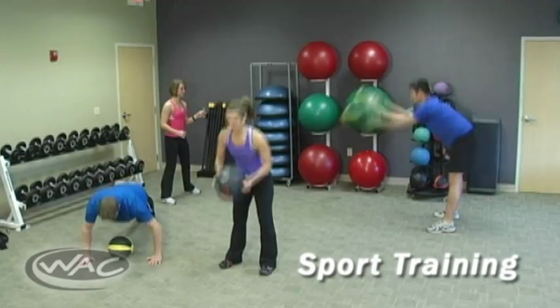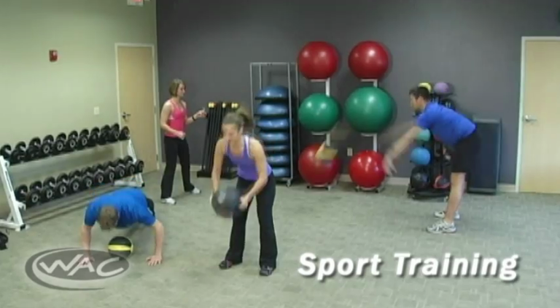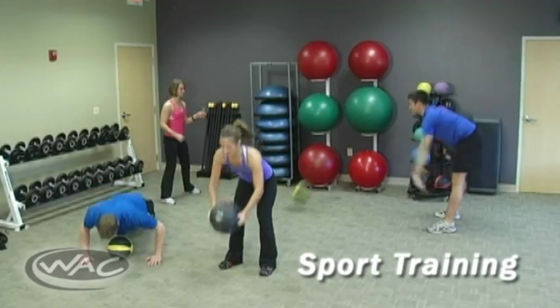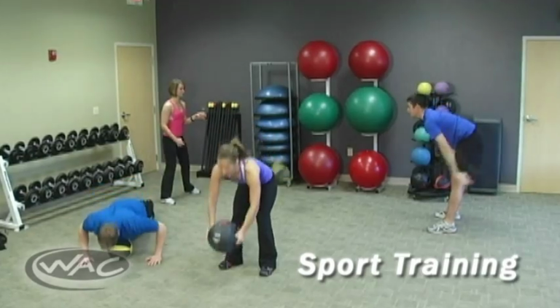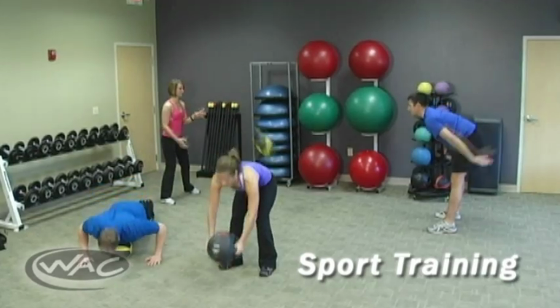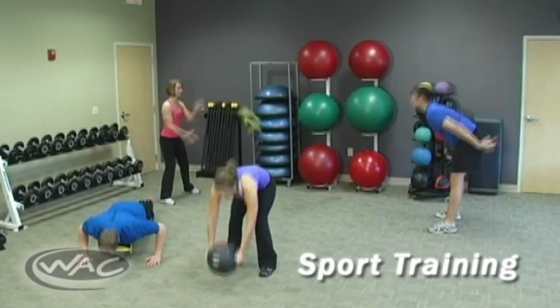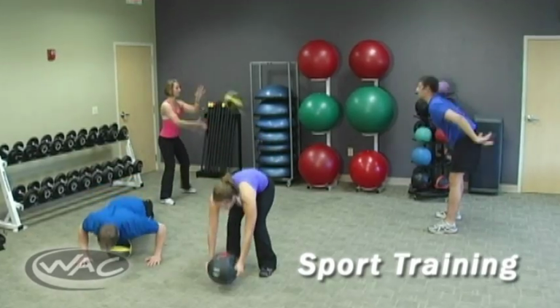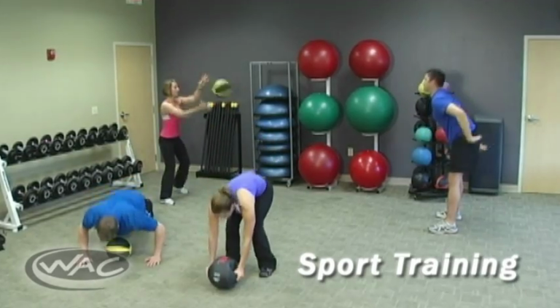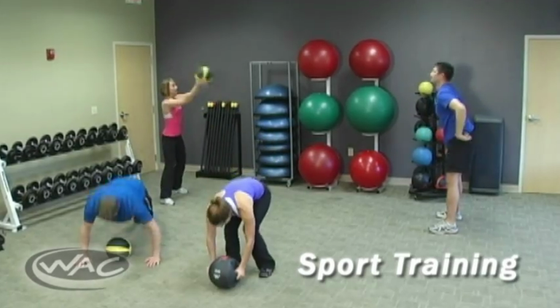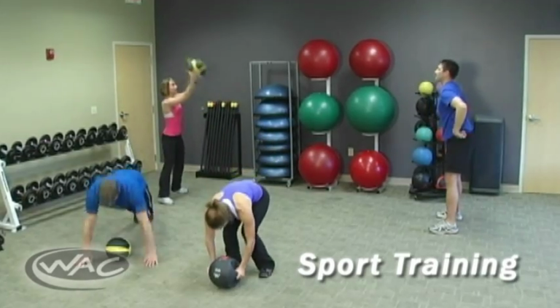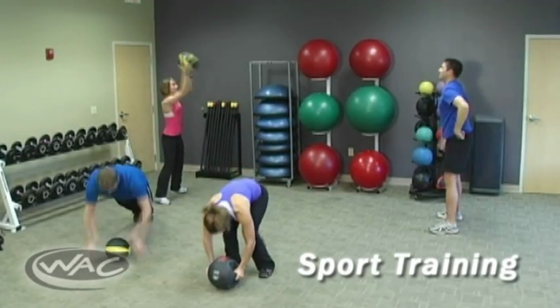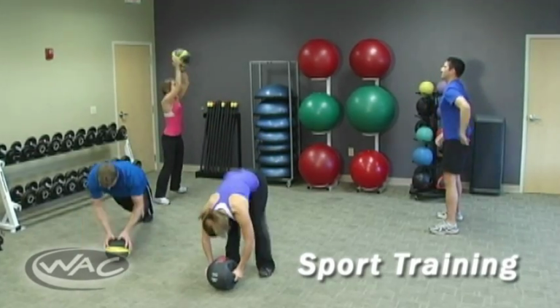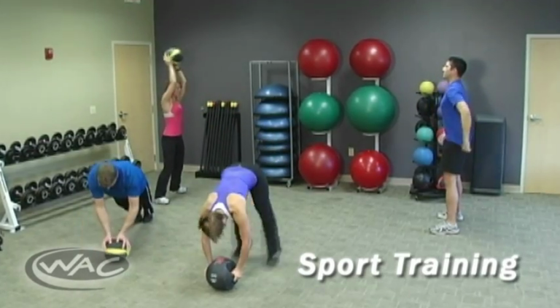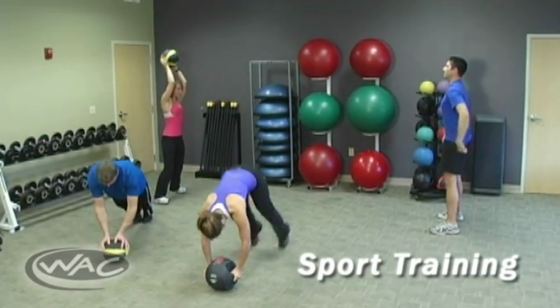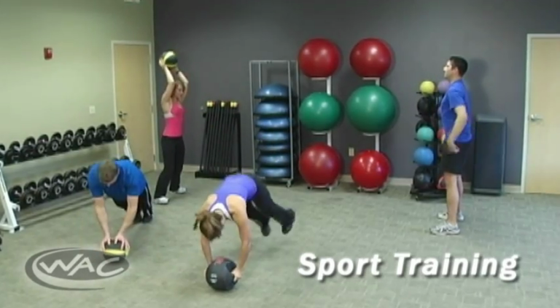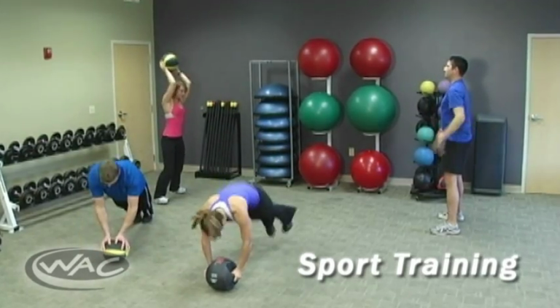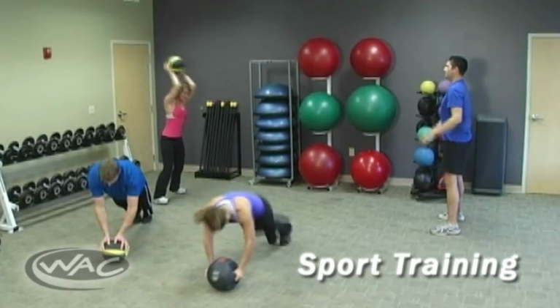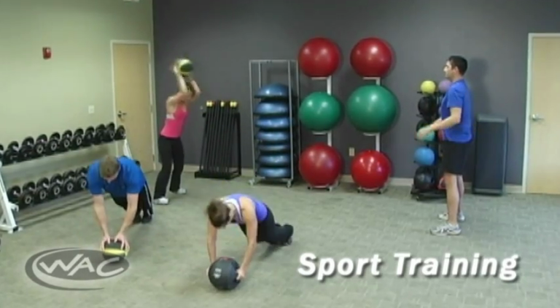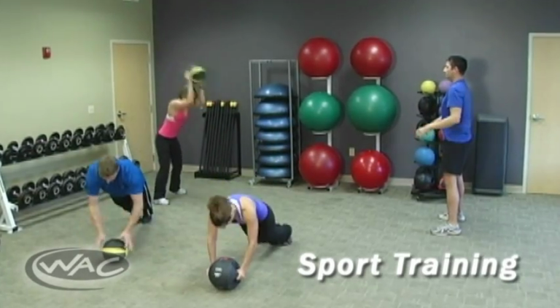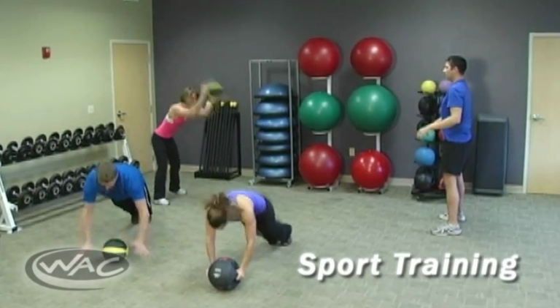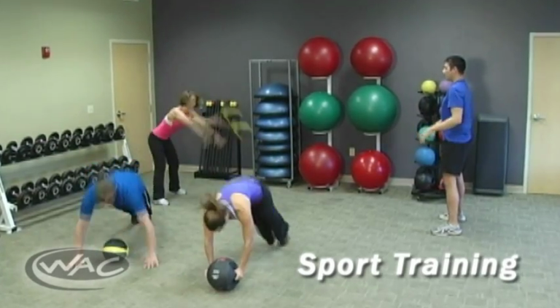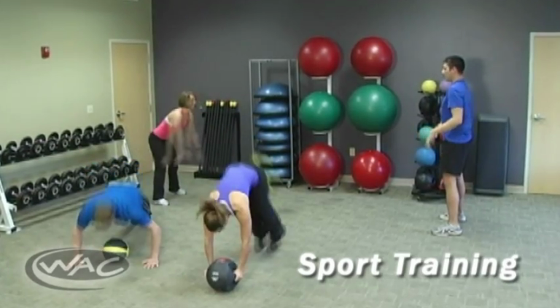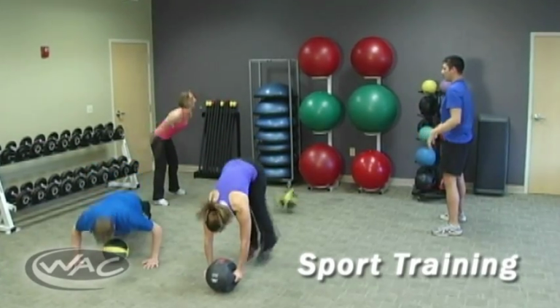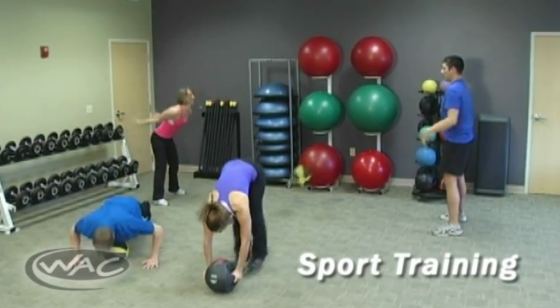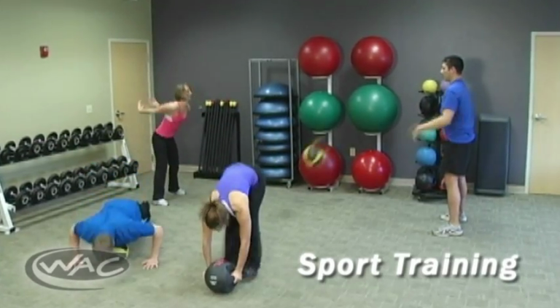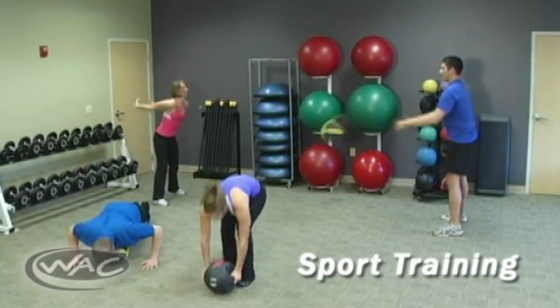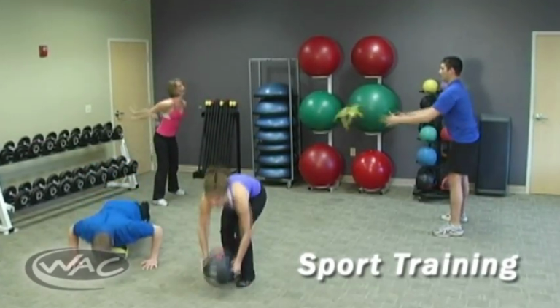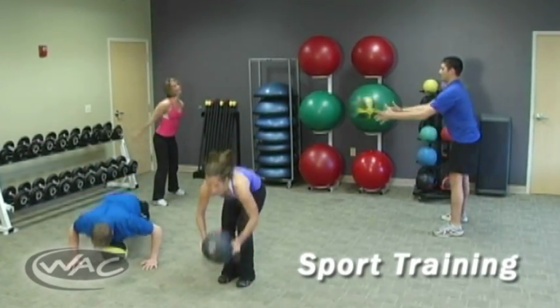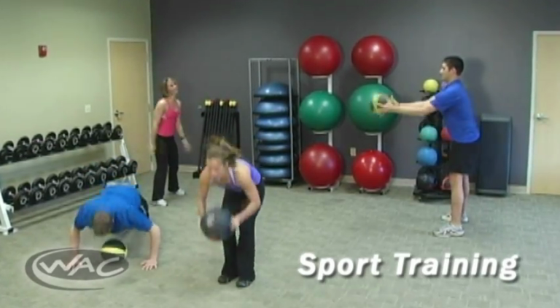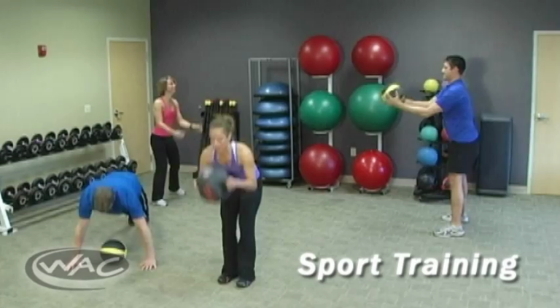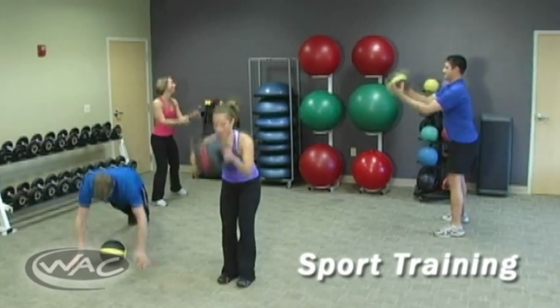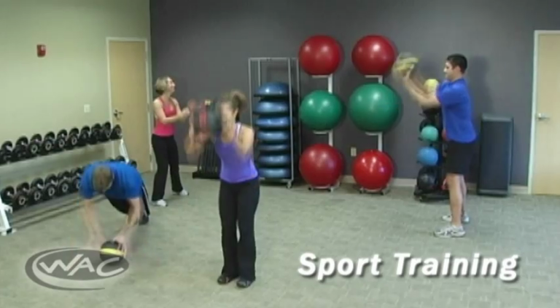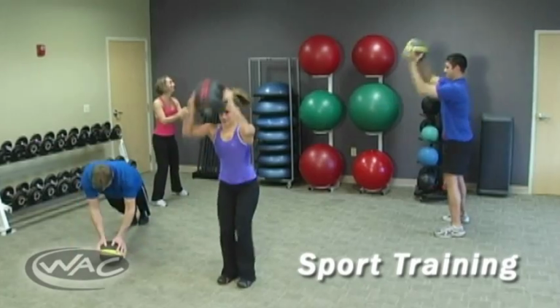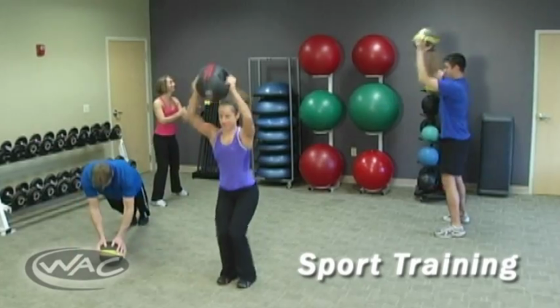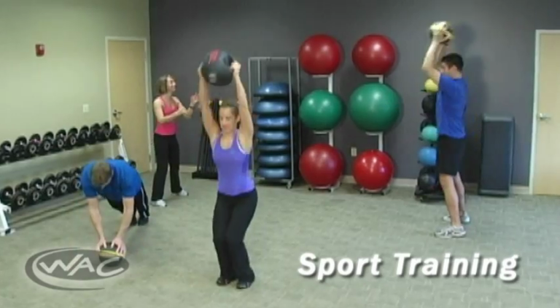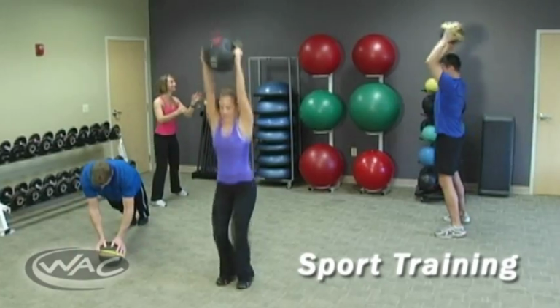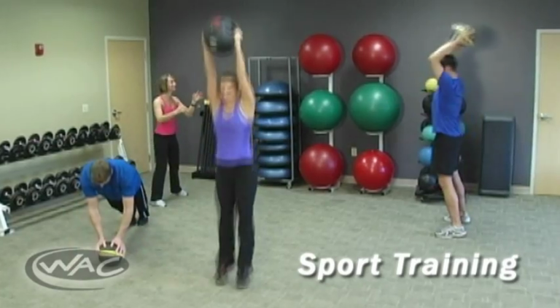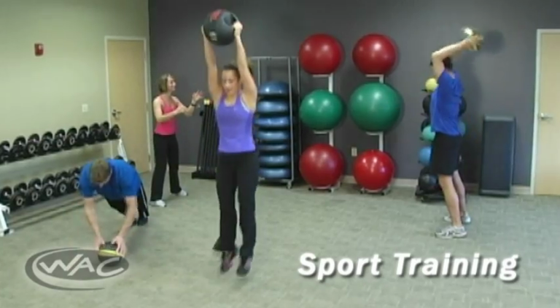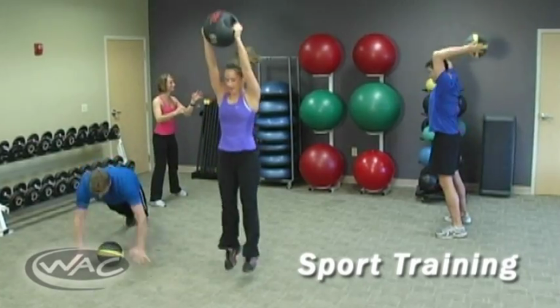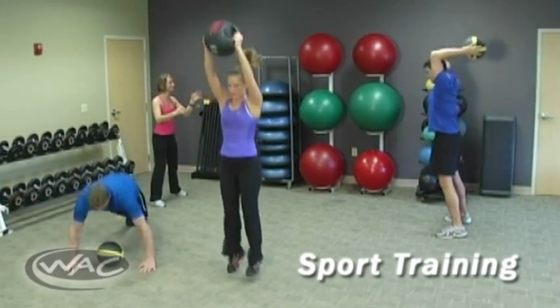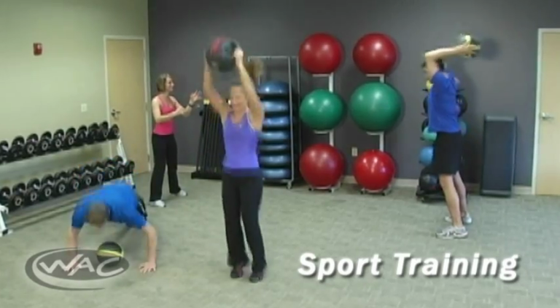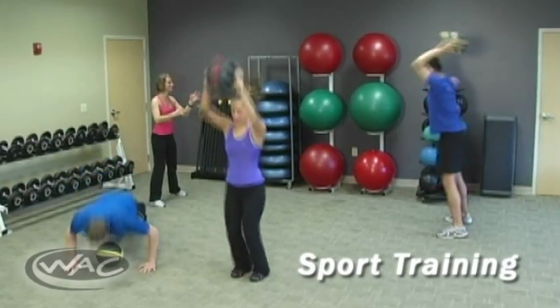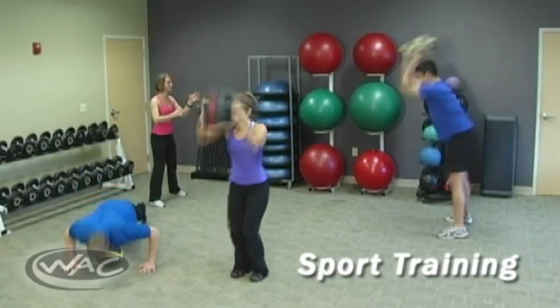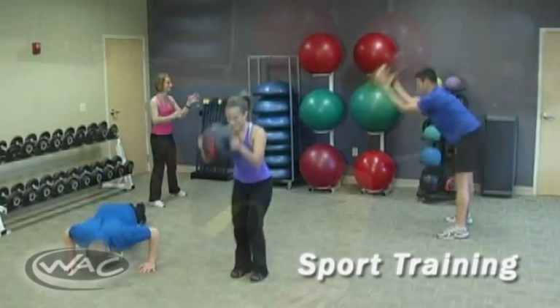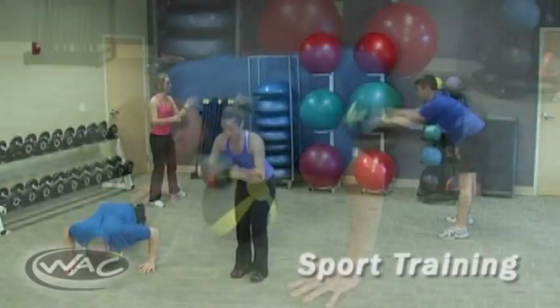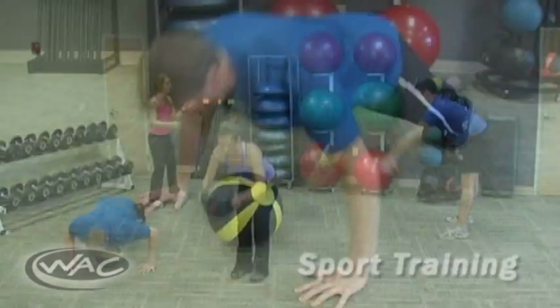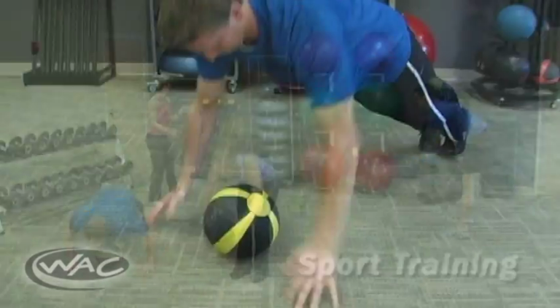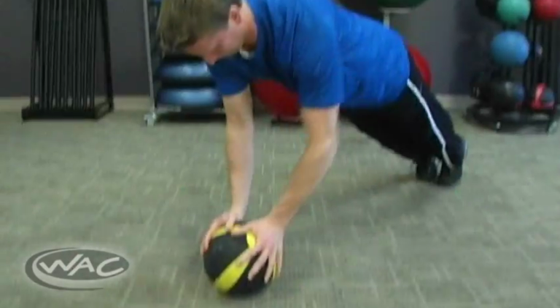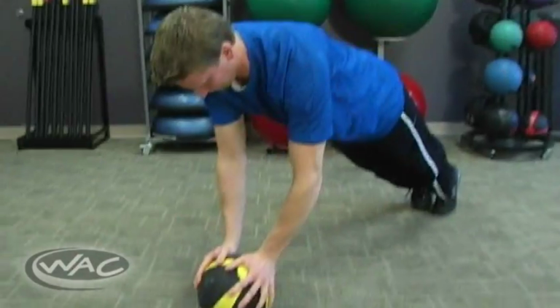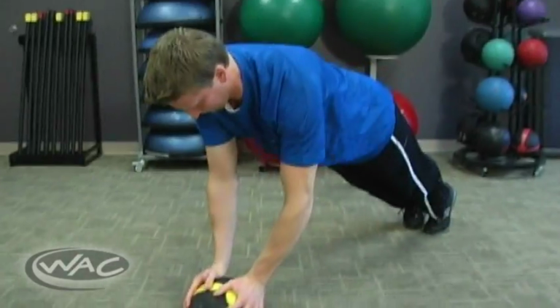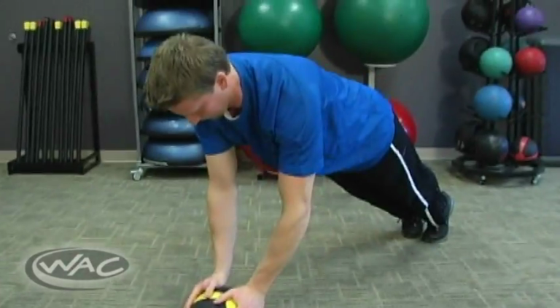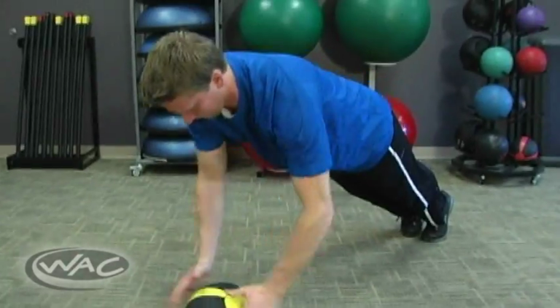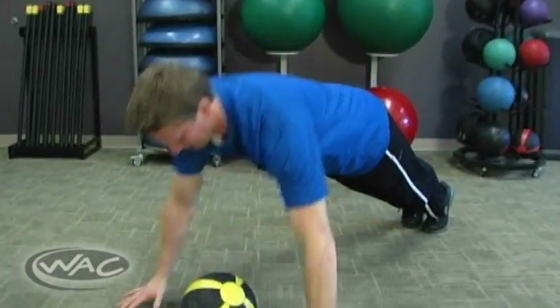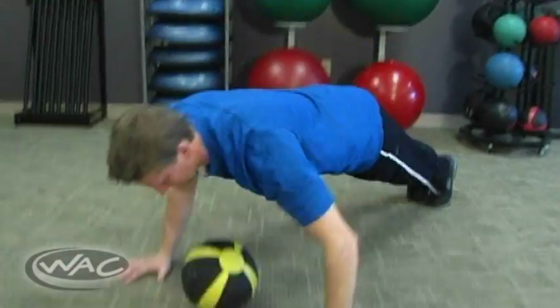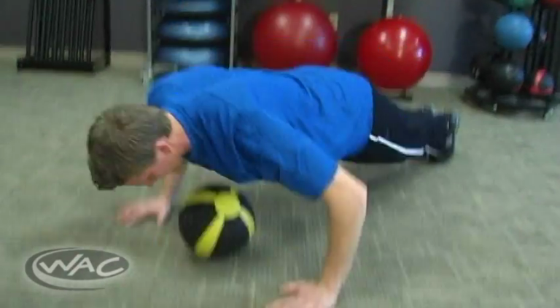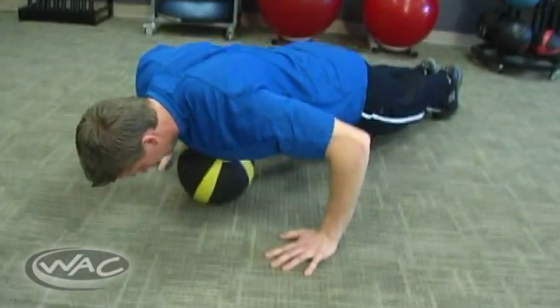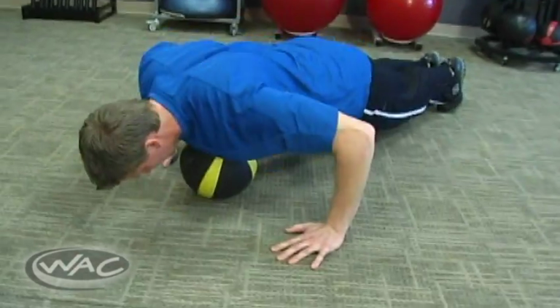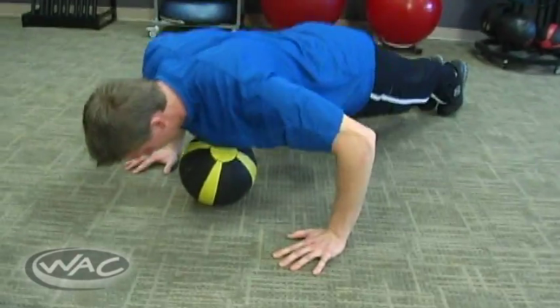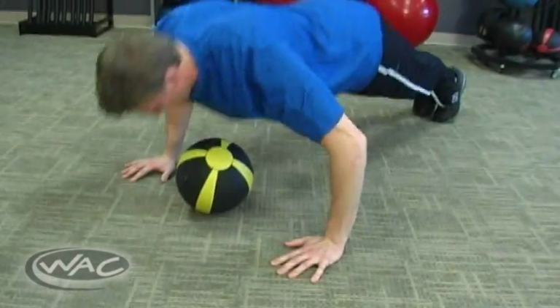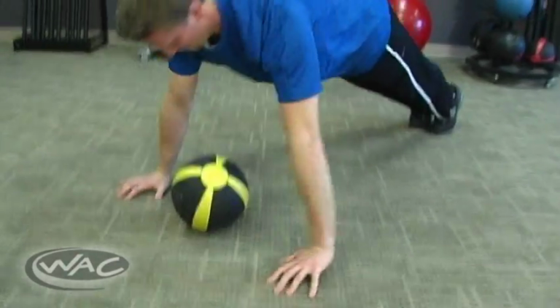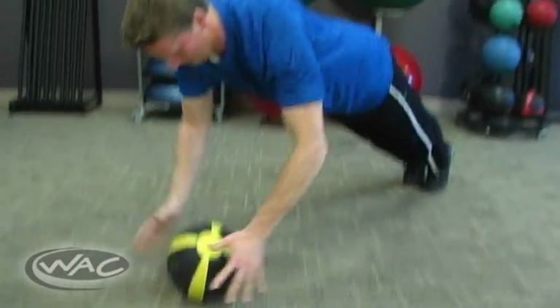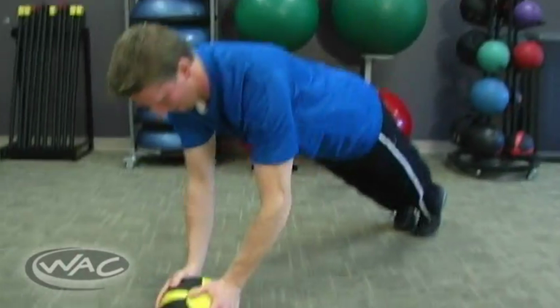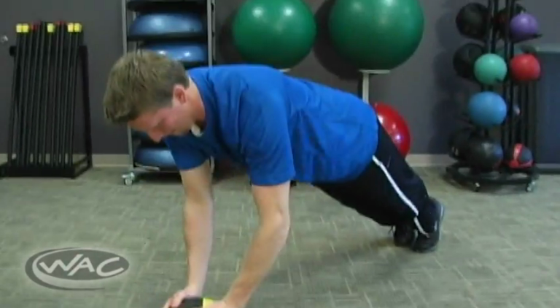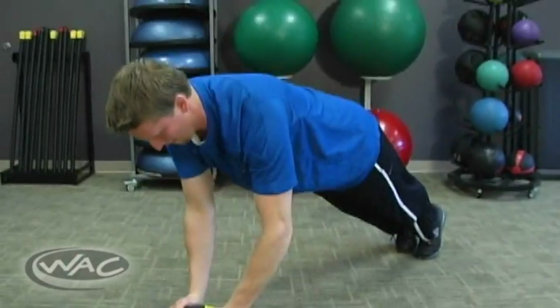Athletes, too, can gain a competitive advantage through multi-planar movement training and performing explosive plyometric movements.